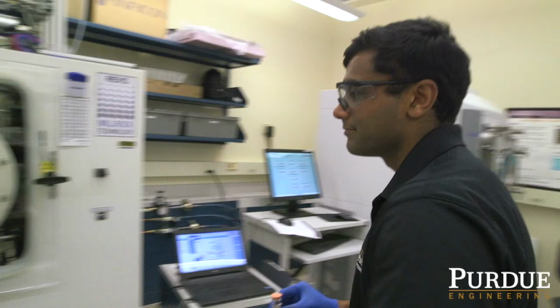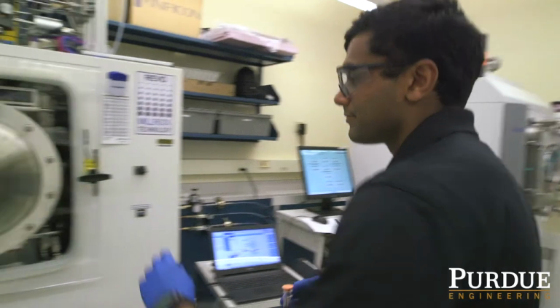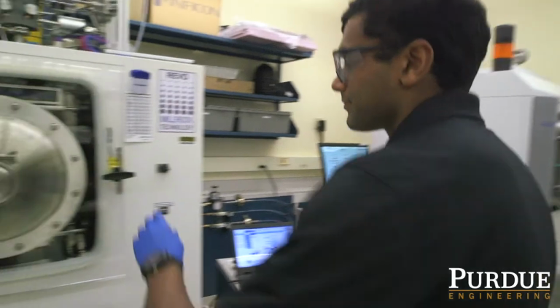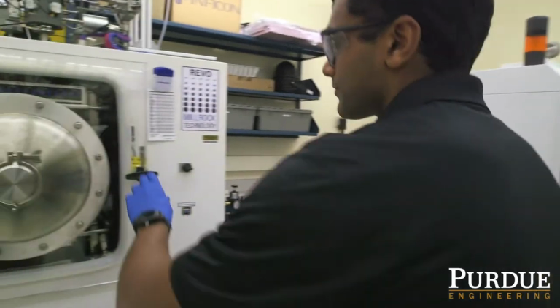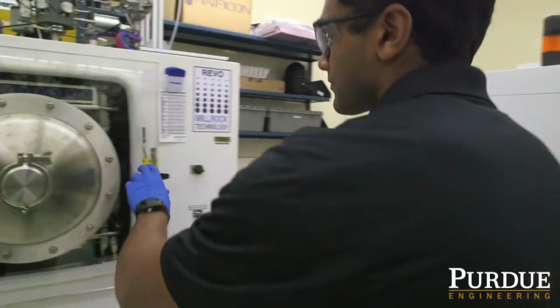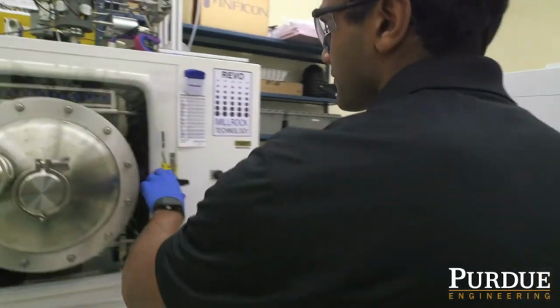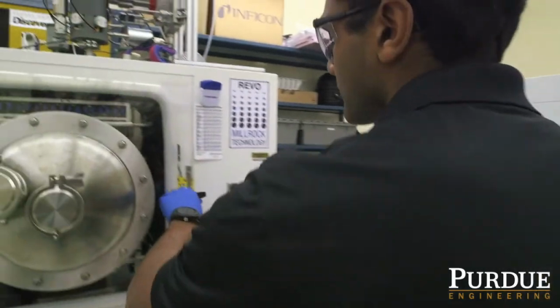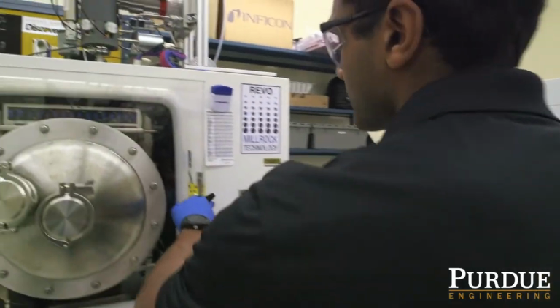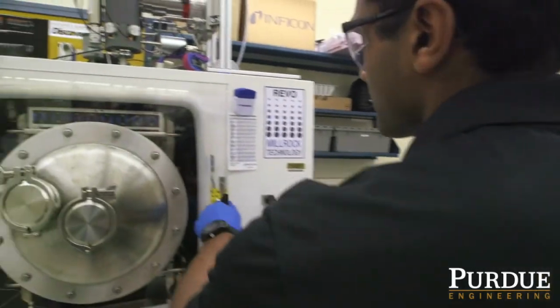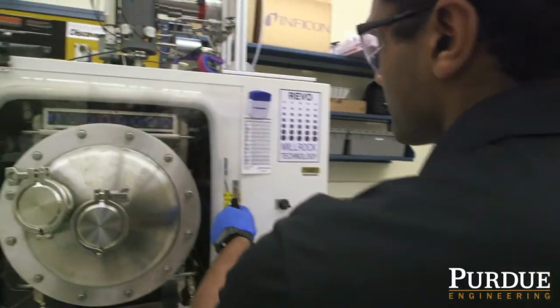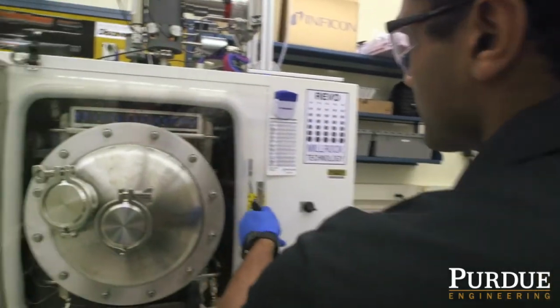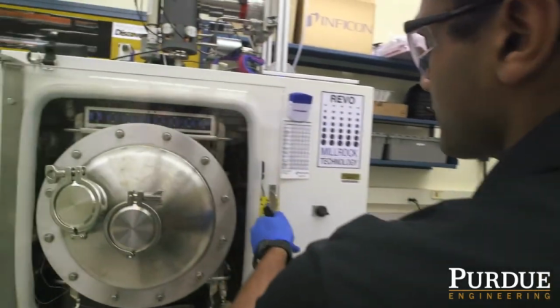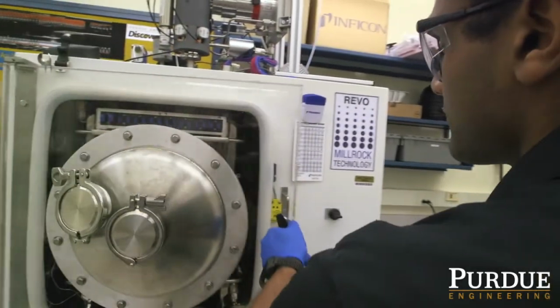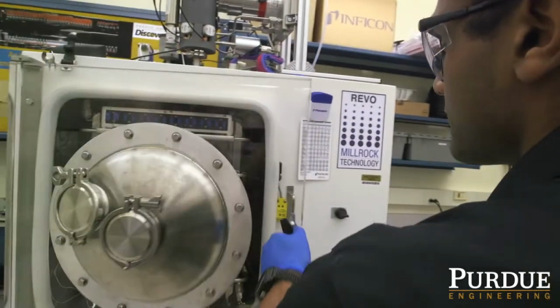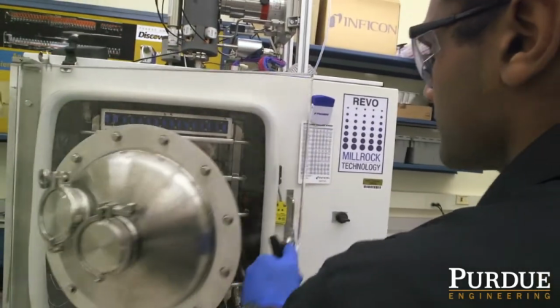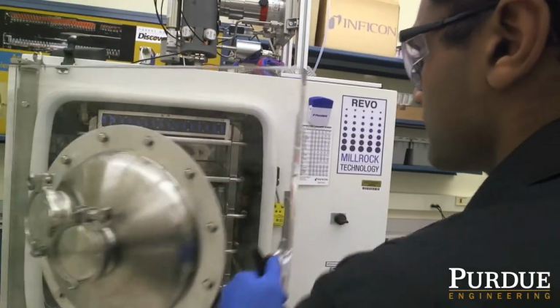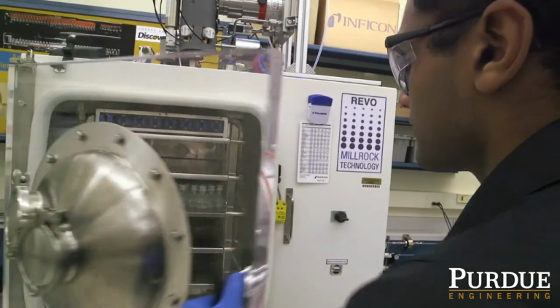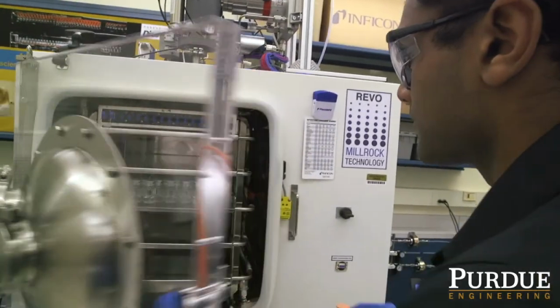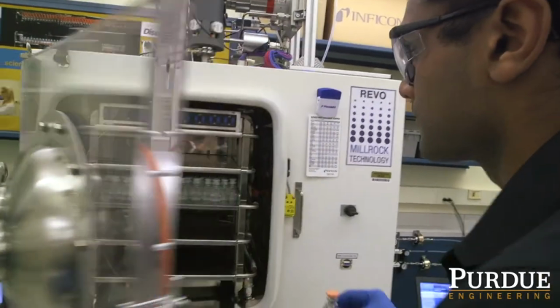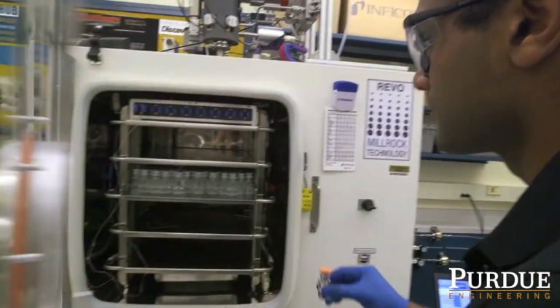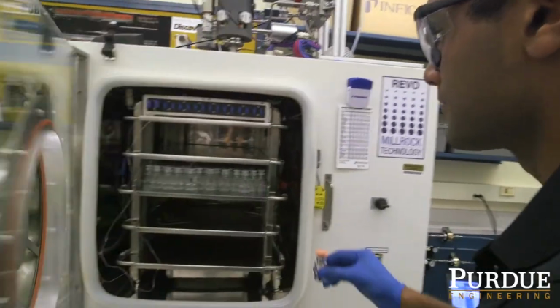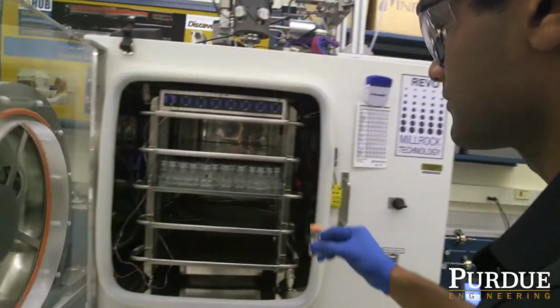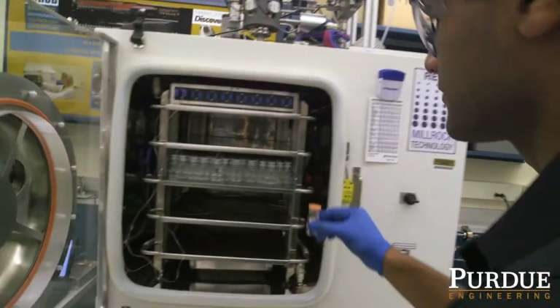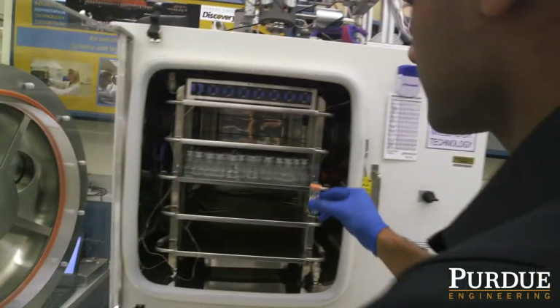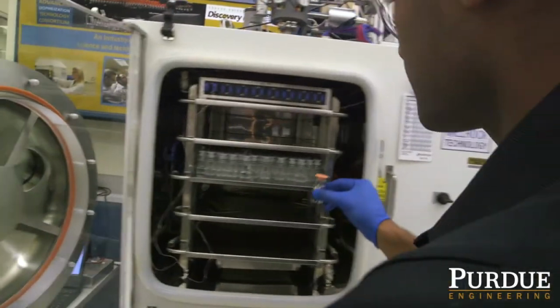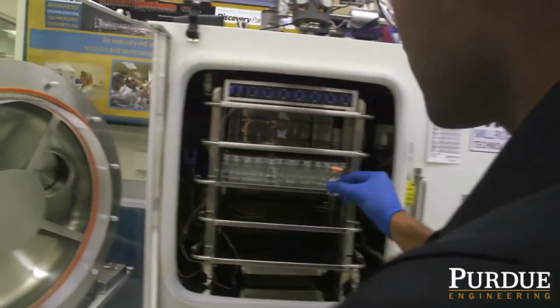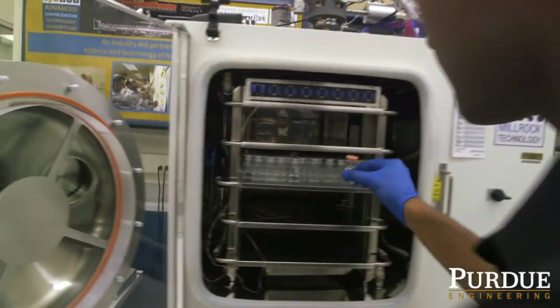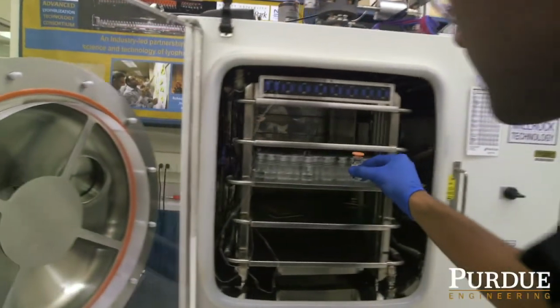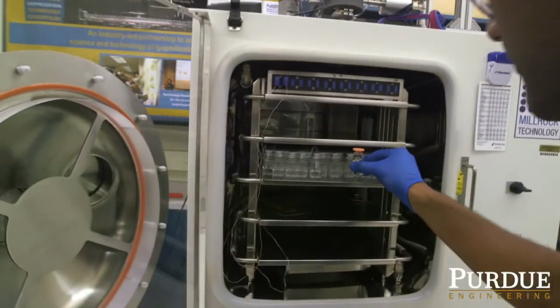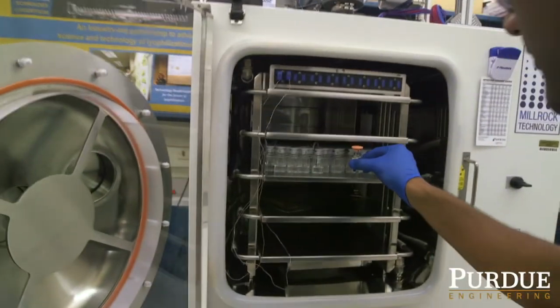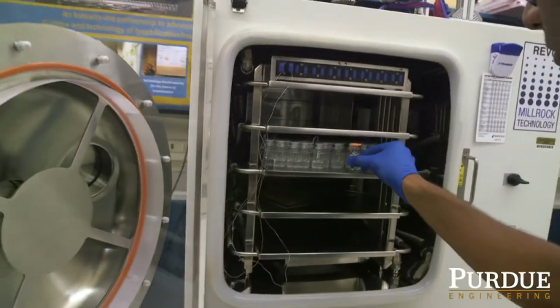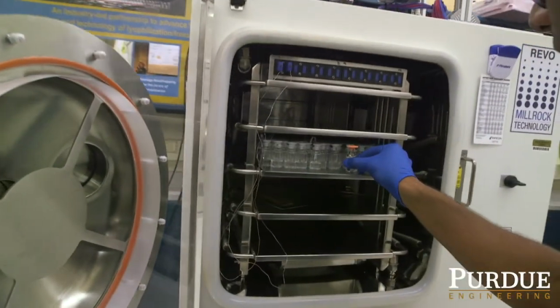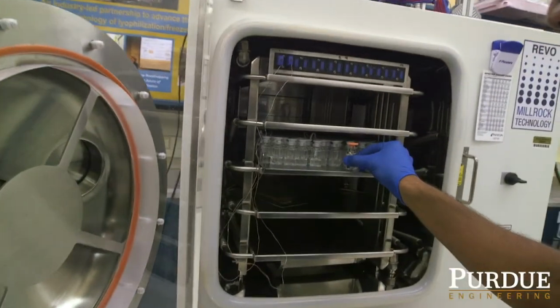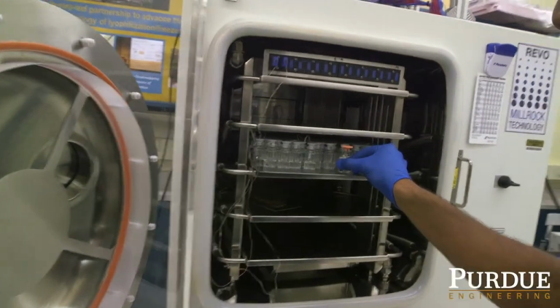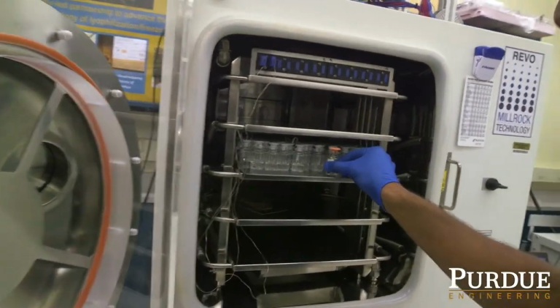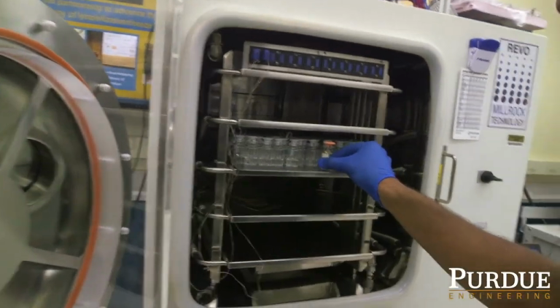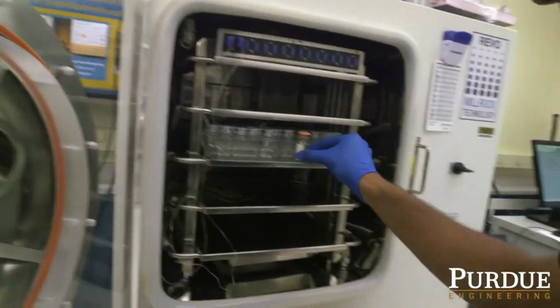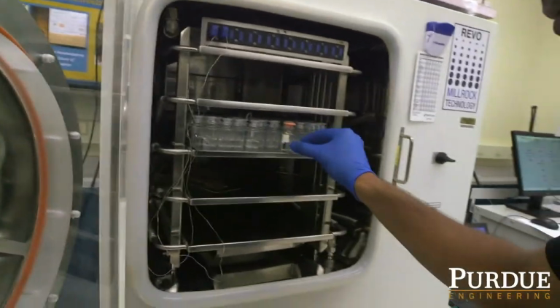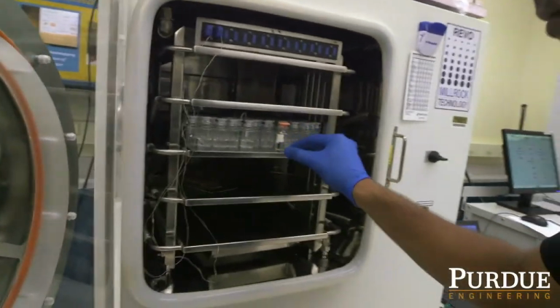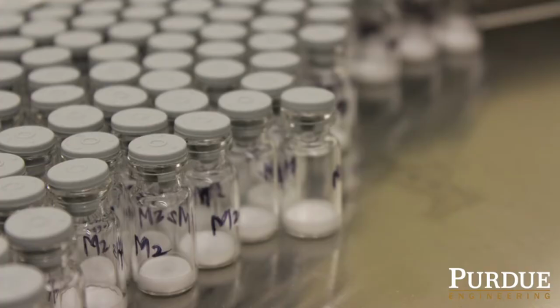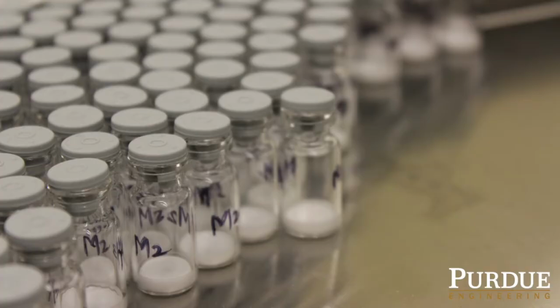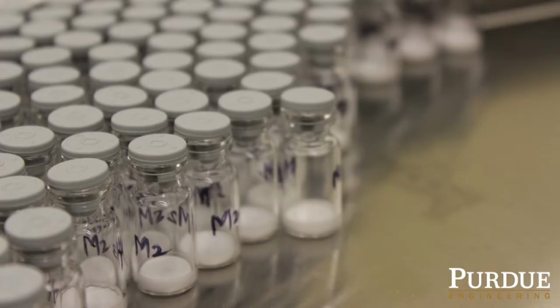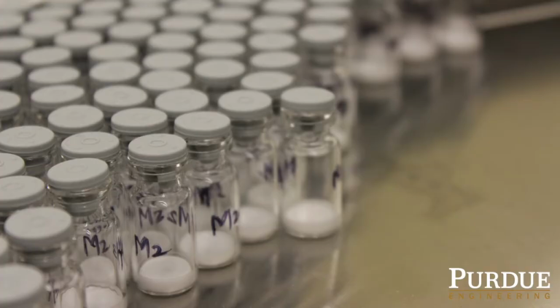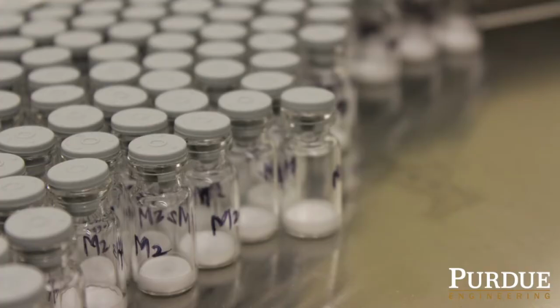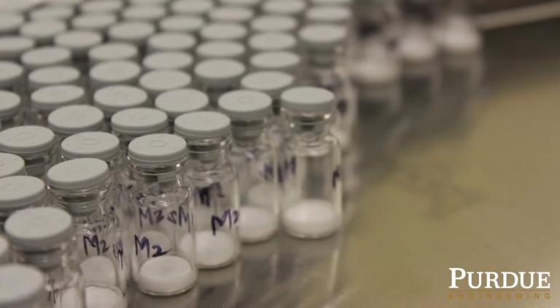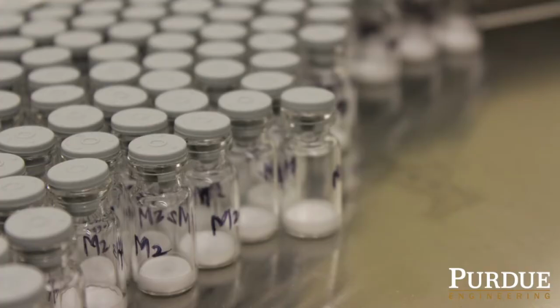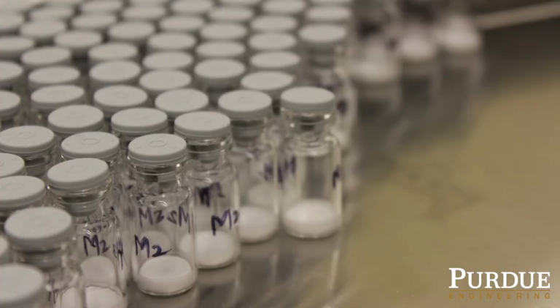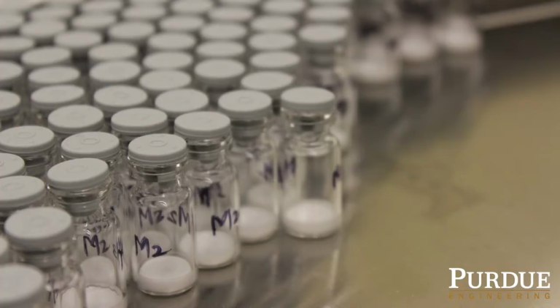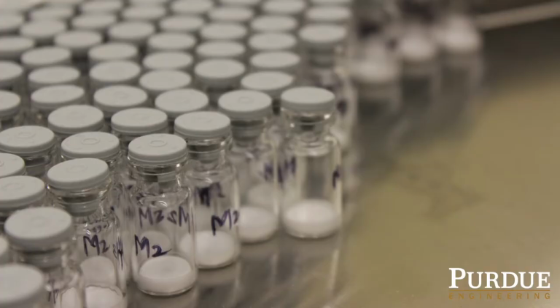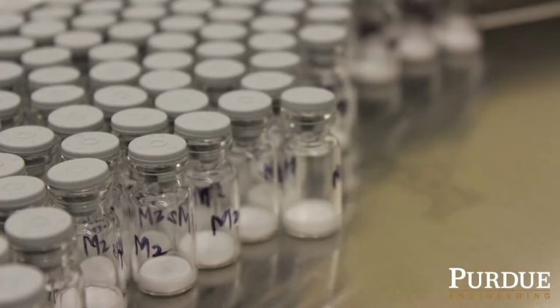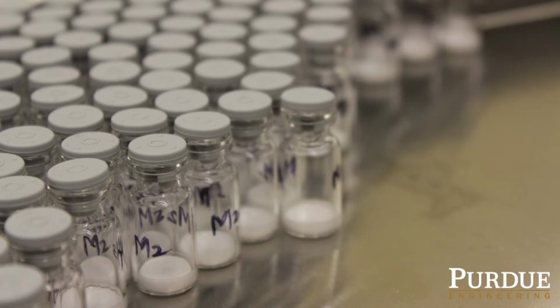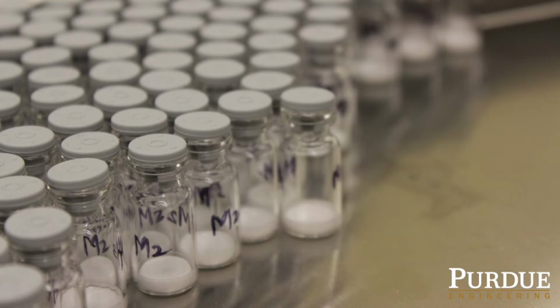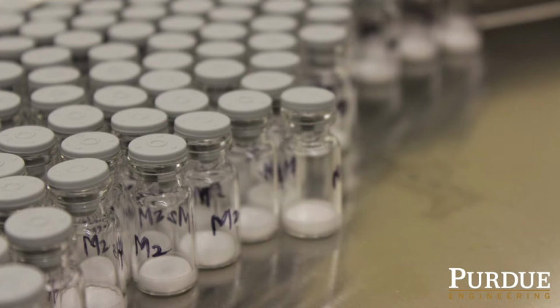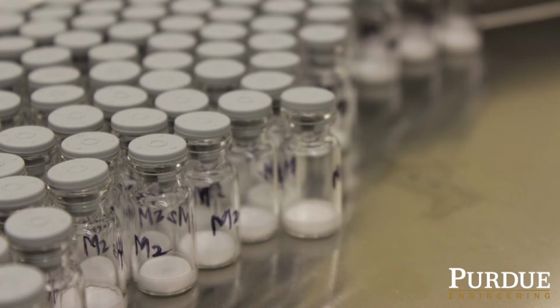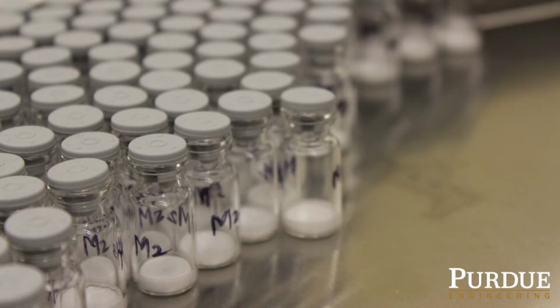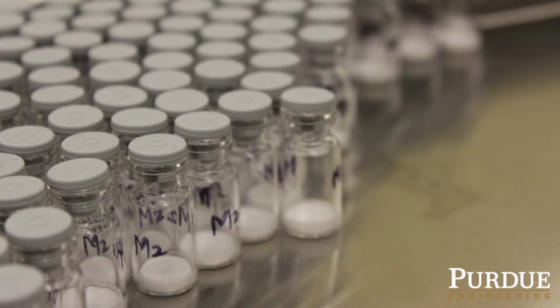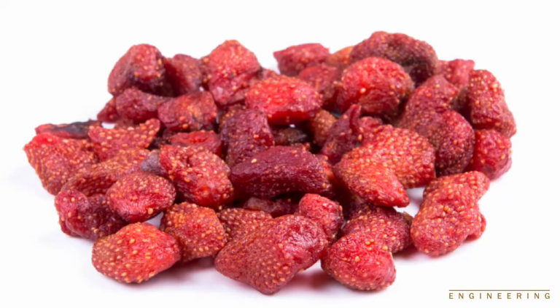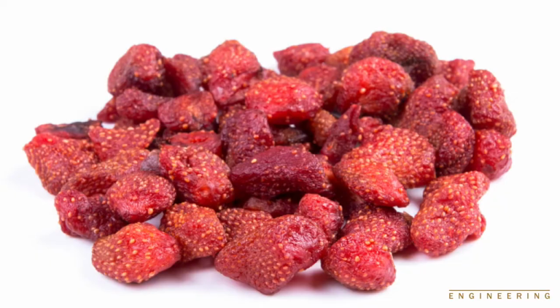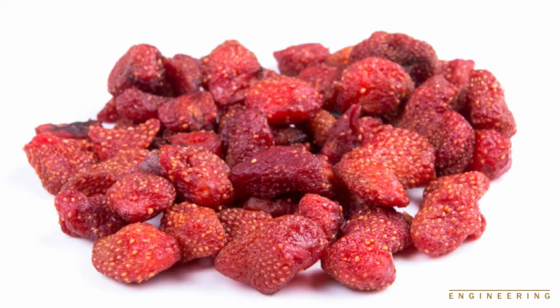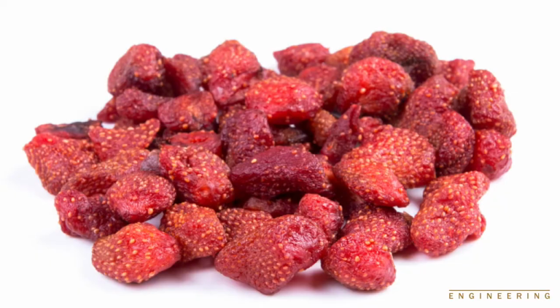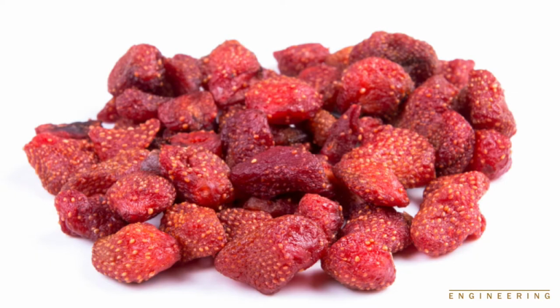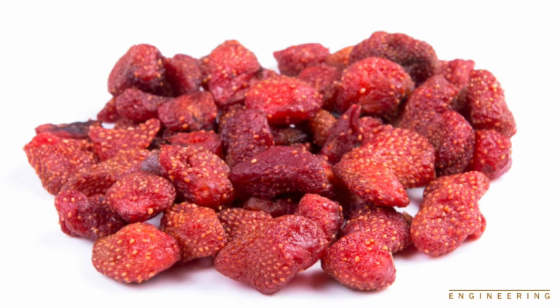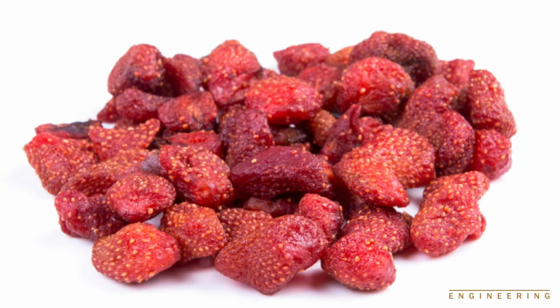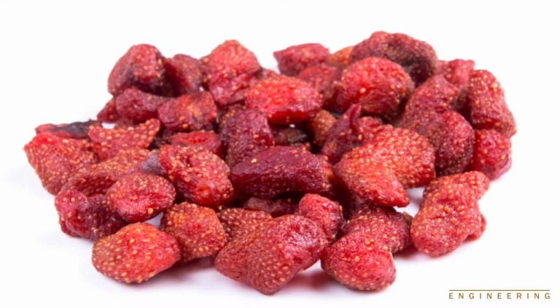Lyophilization is basically a vacuum freeze-drying process used for drying pharmaceuticals as well as food.